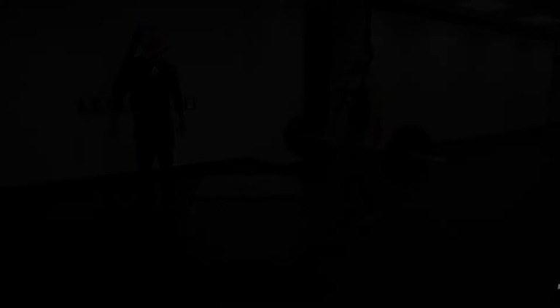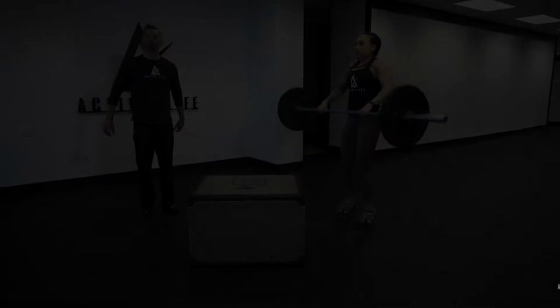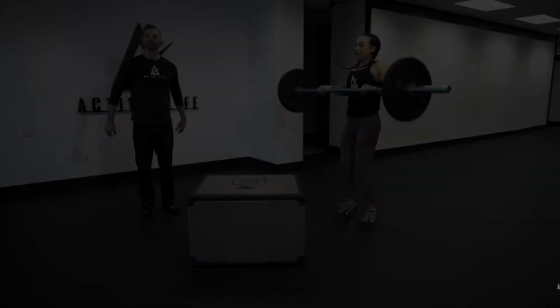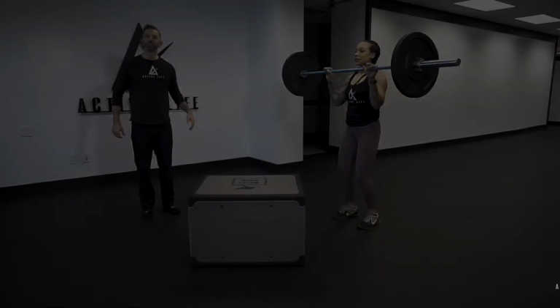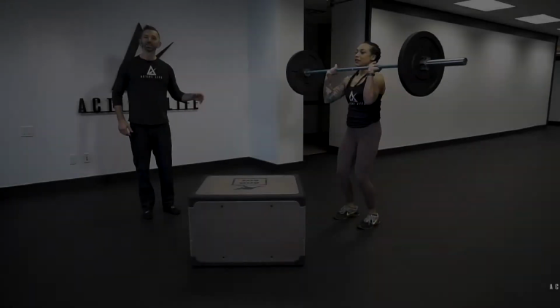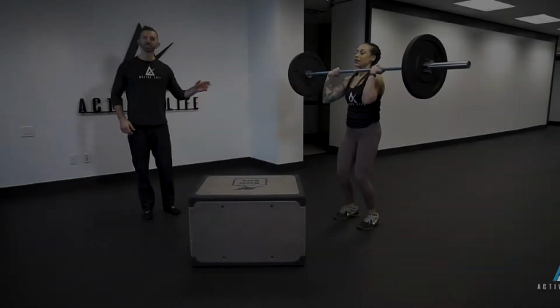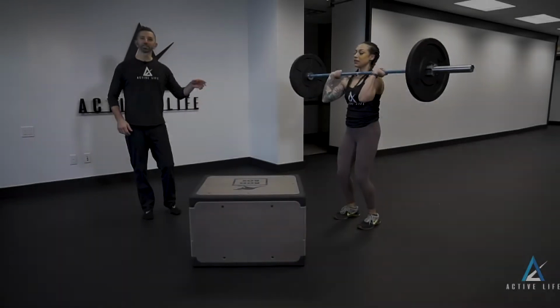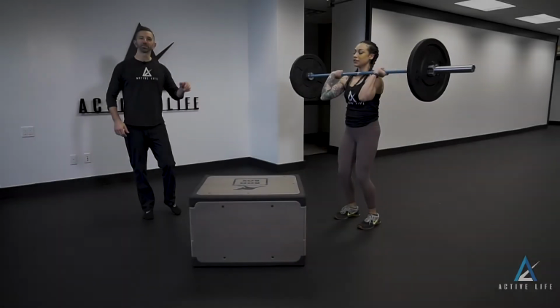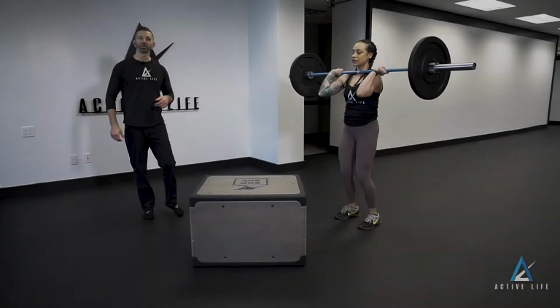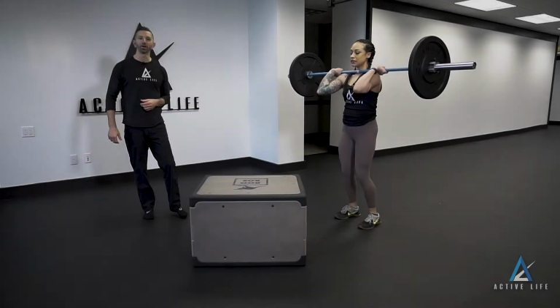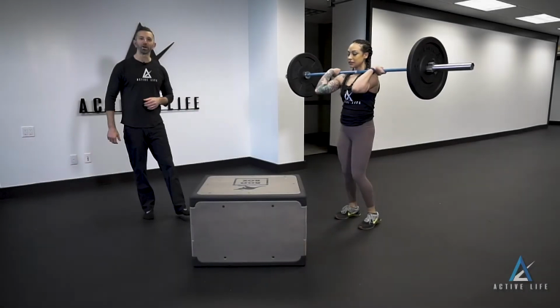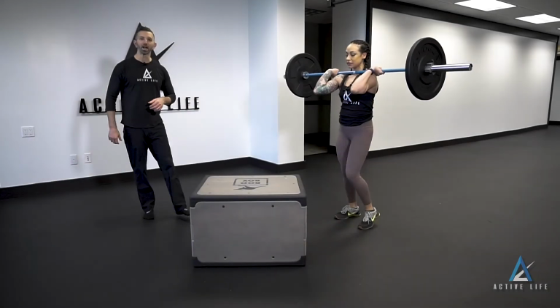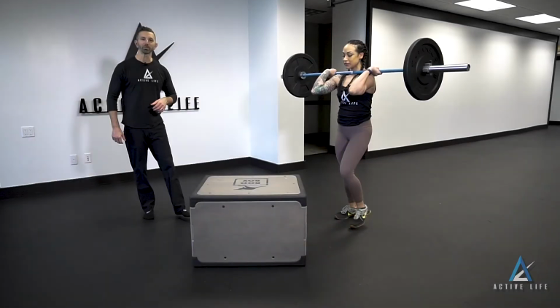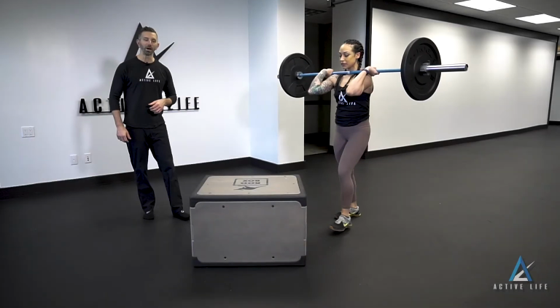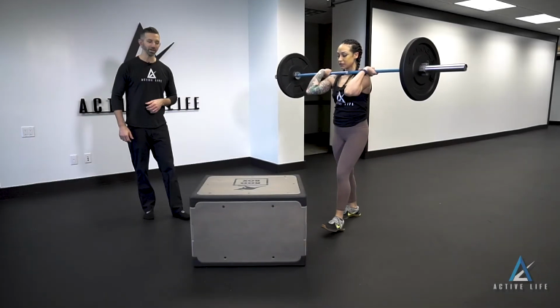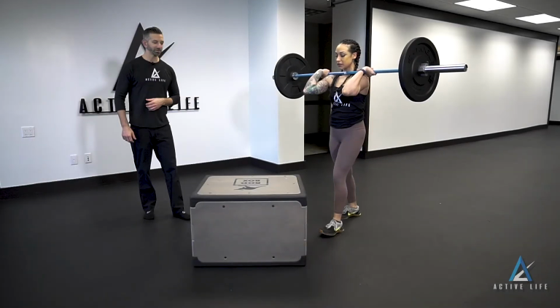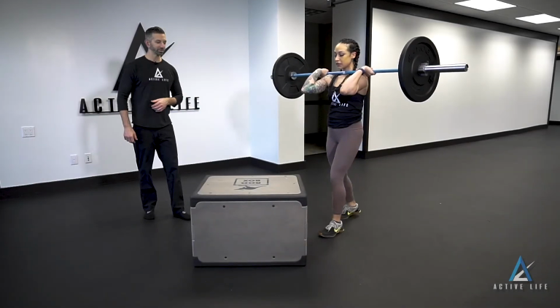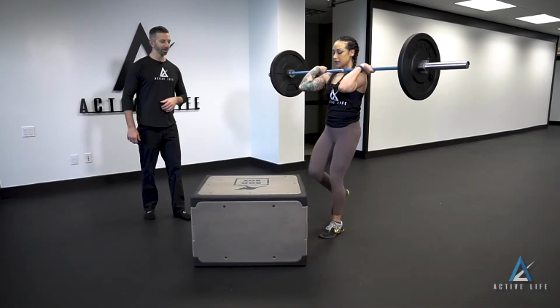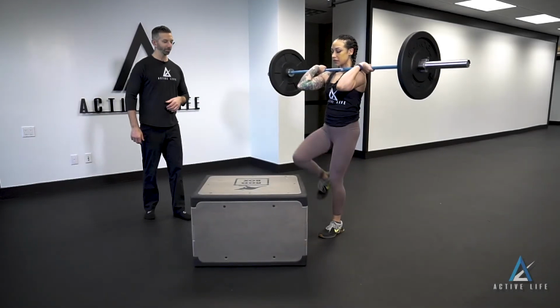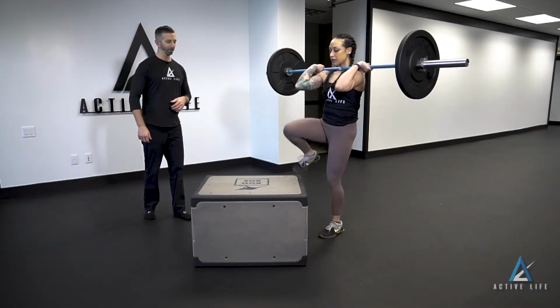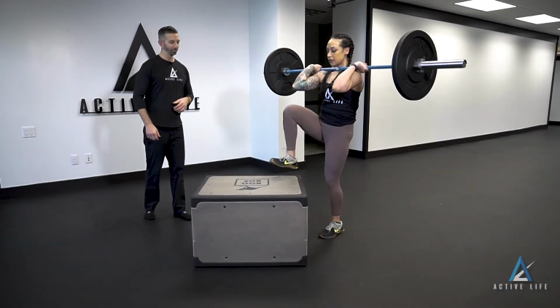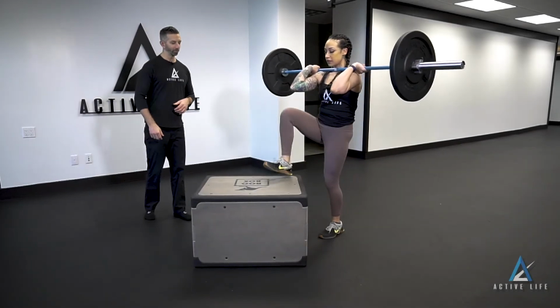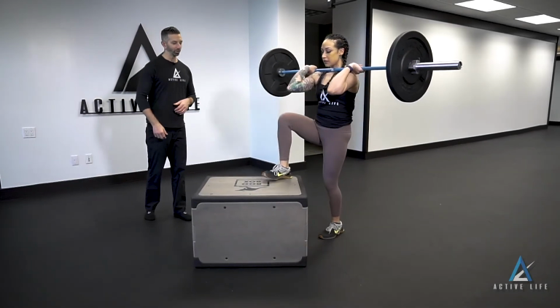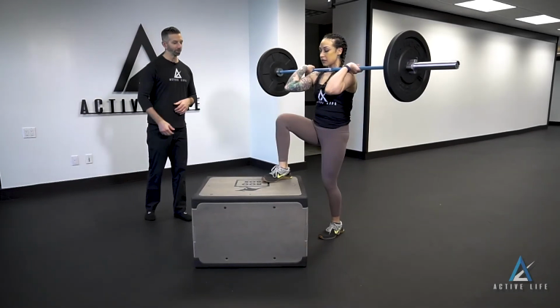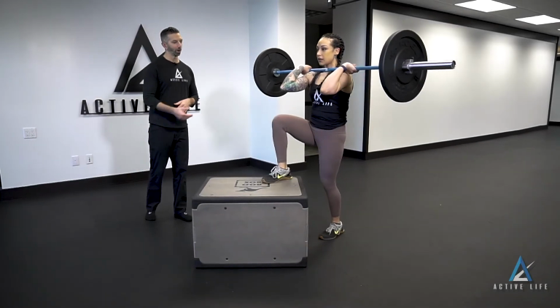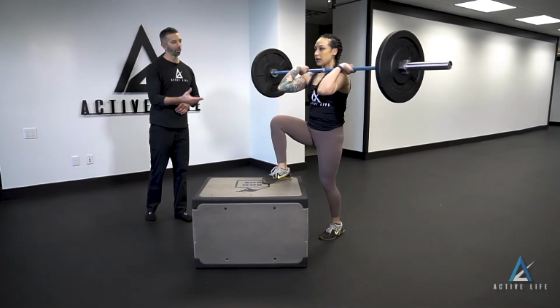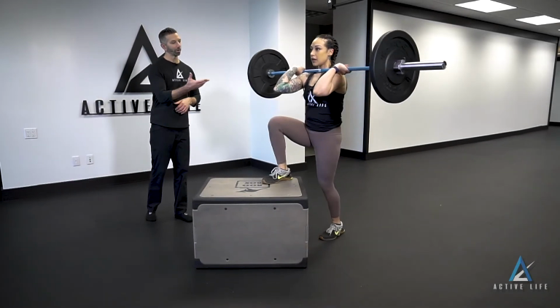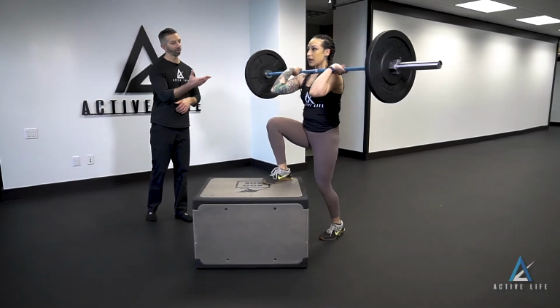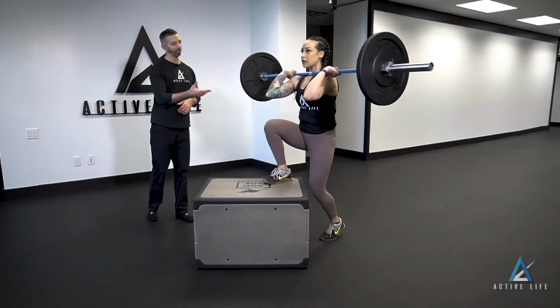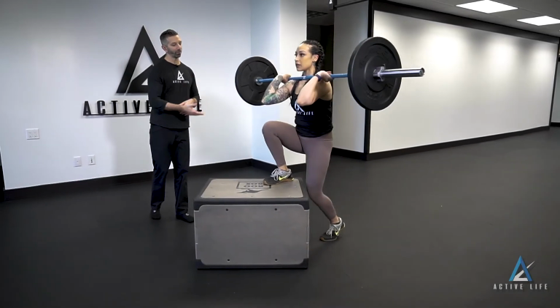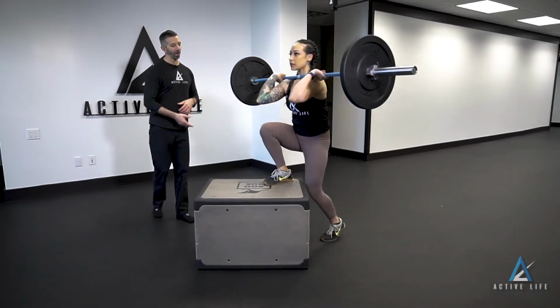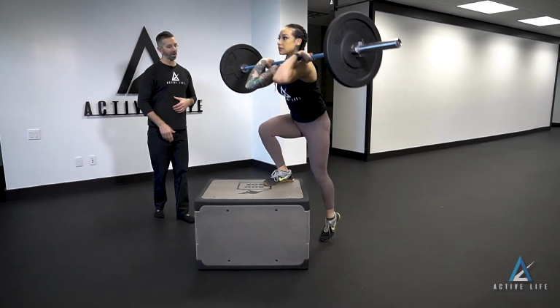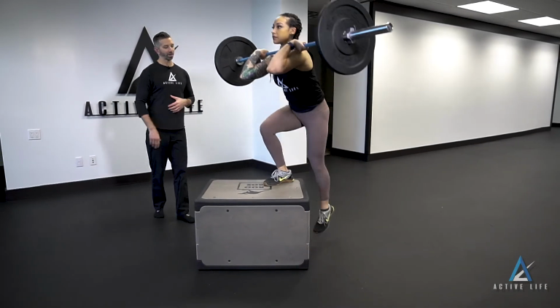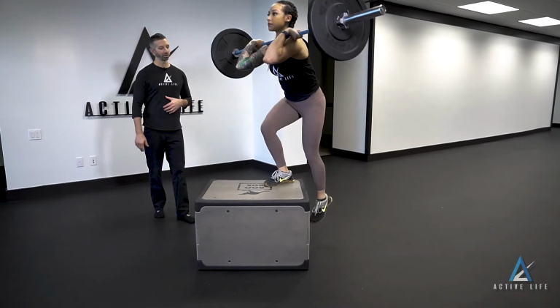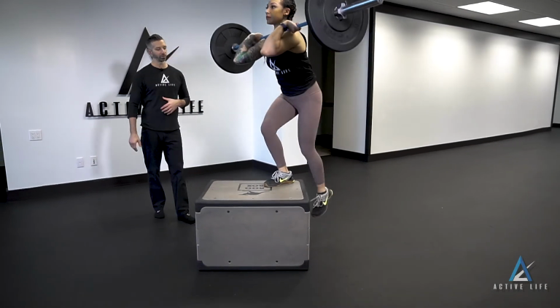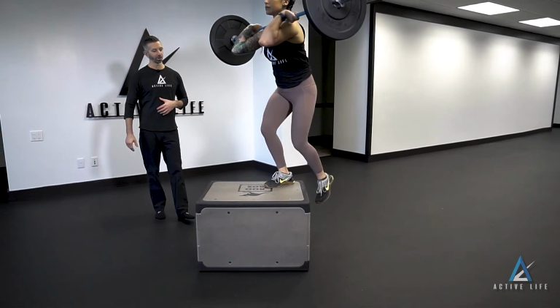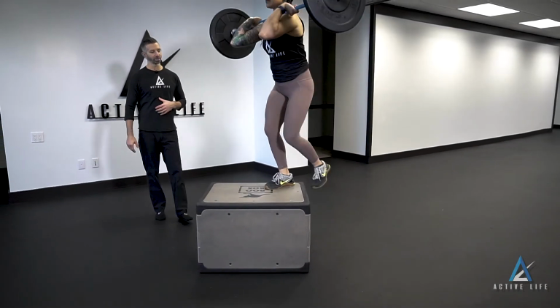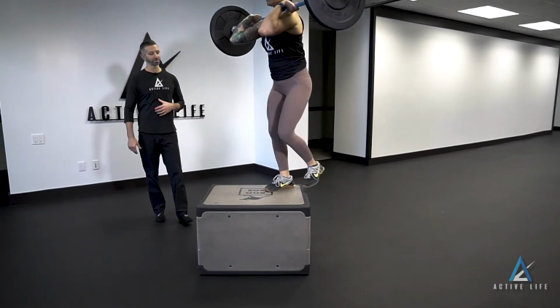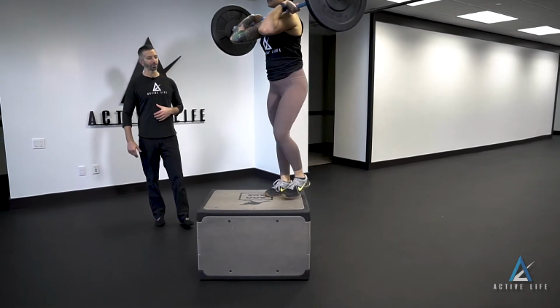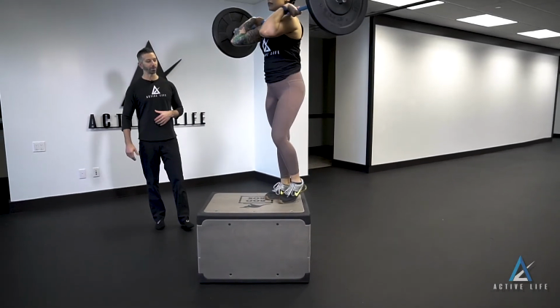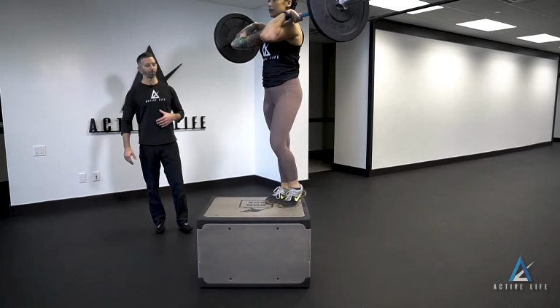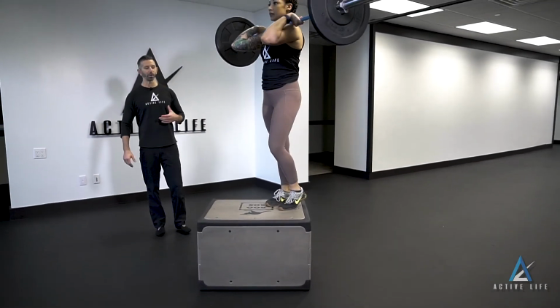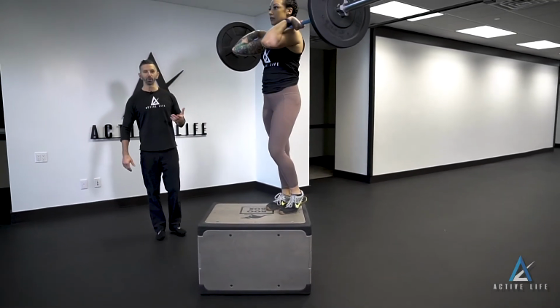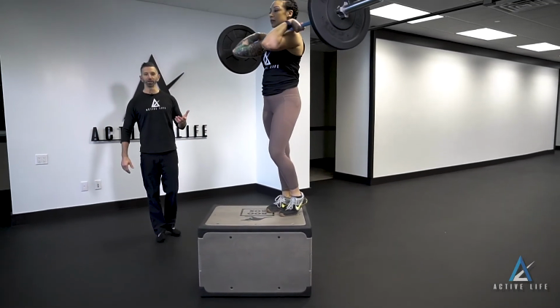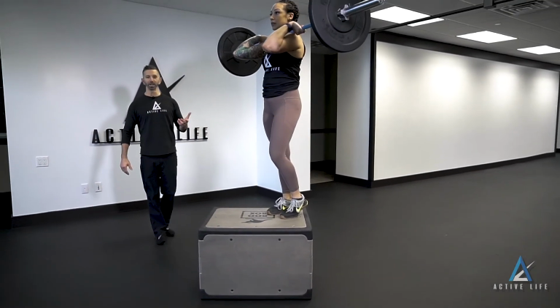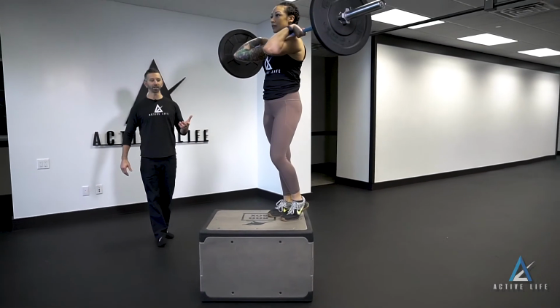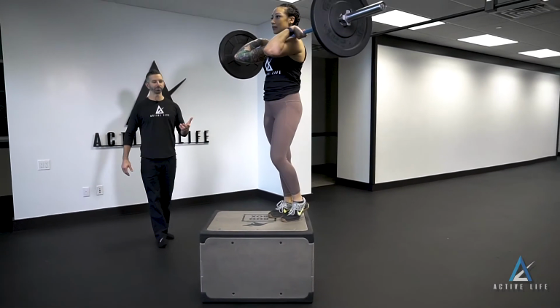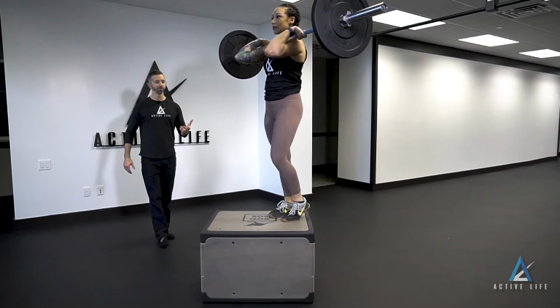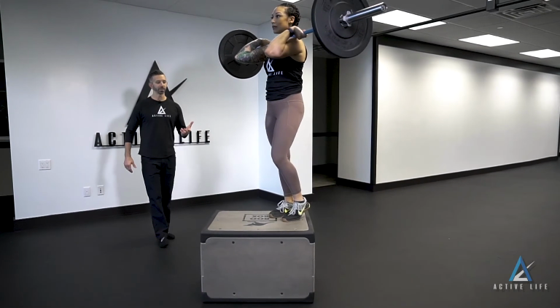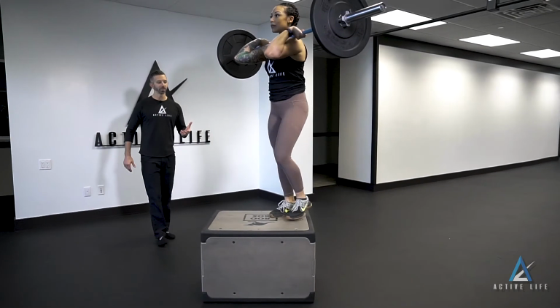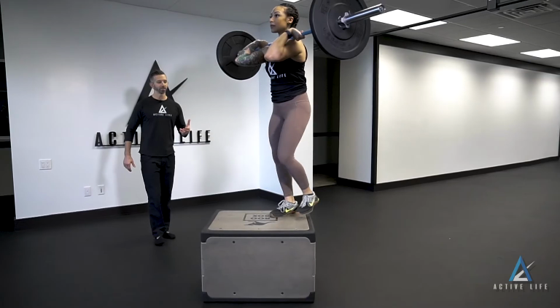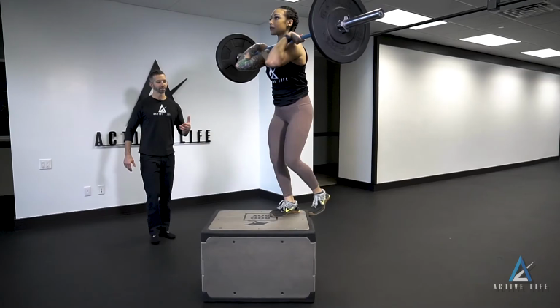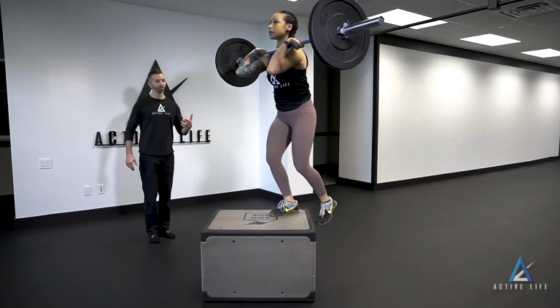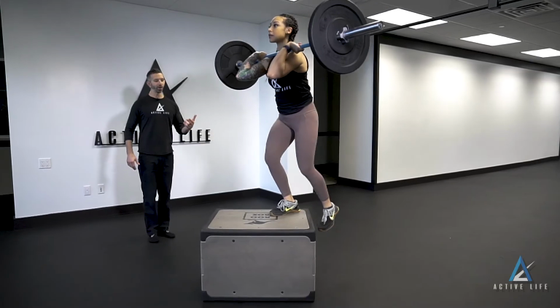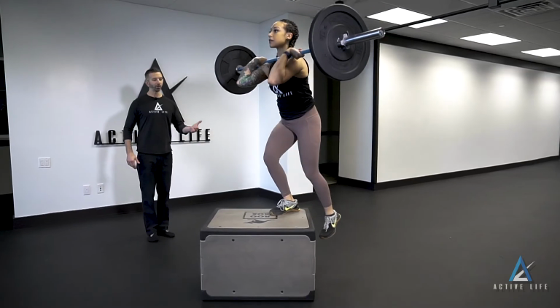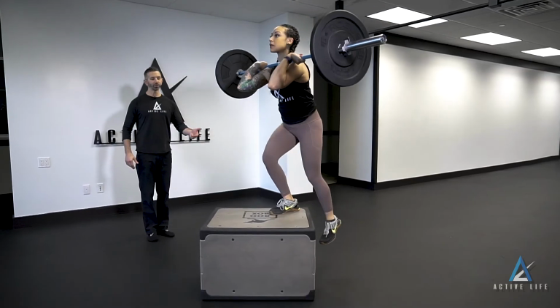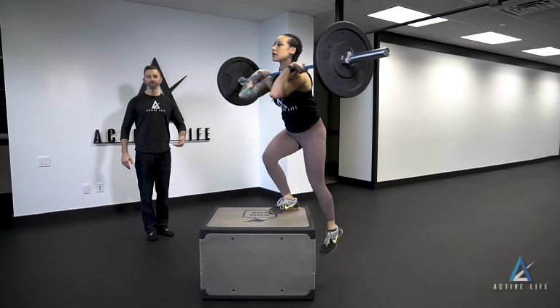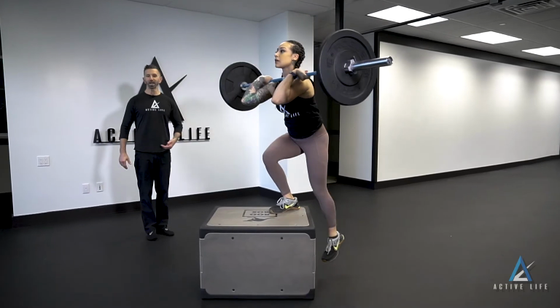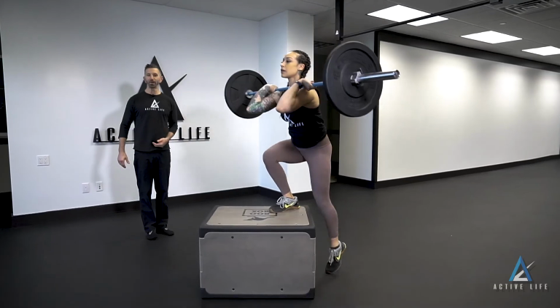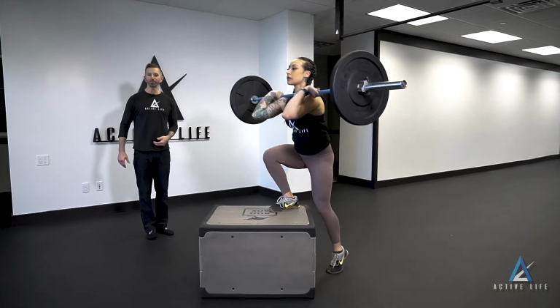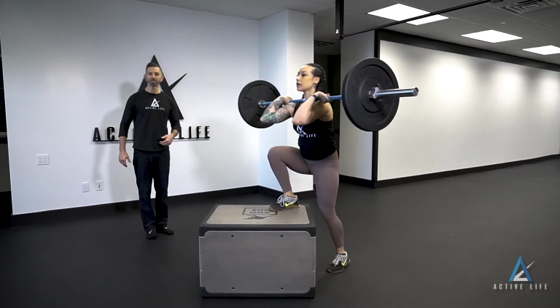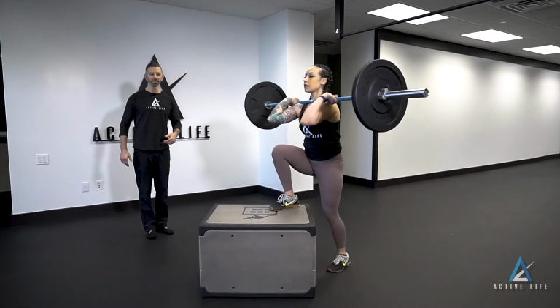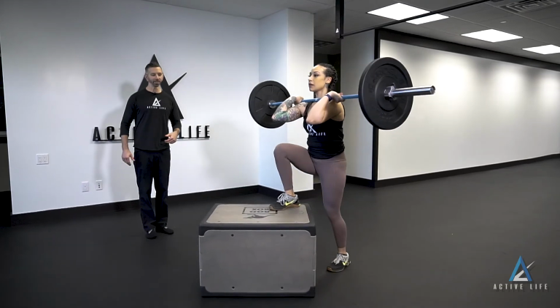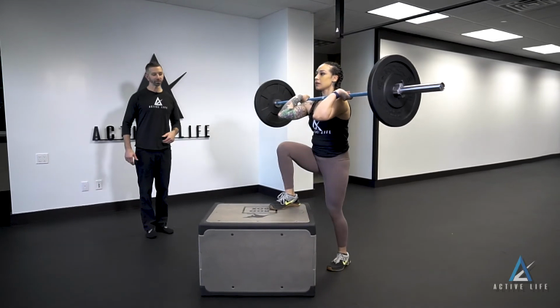This is a front rack box step up. With the barbell on the front rack, we're going to step up on one leg, step off with the opposite leg.